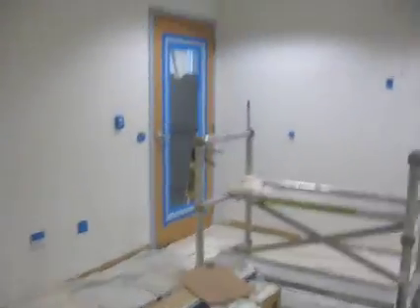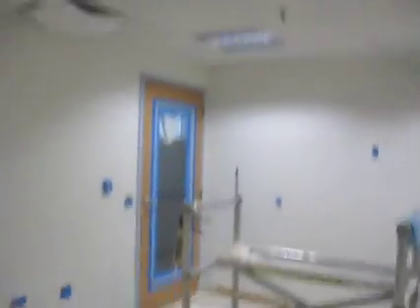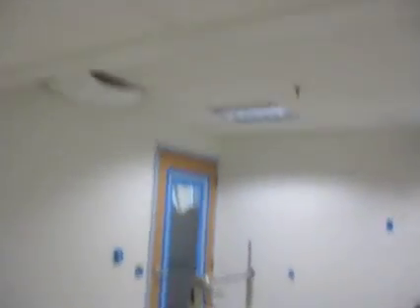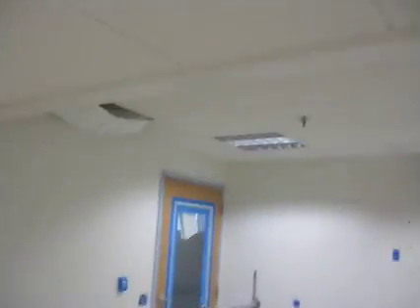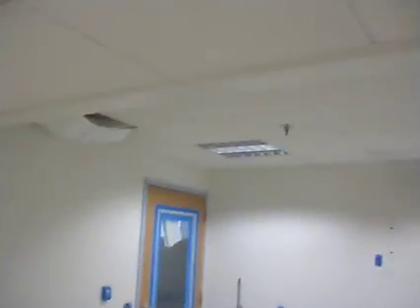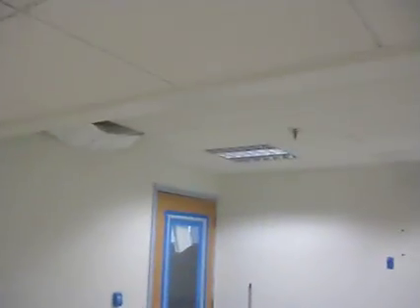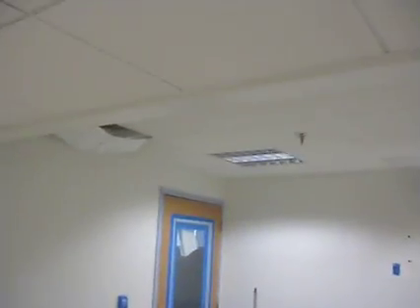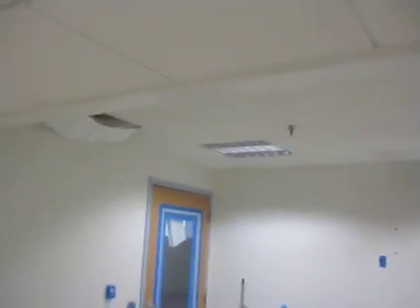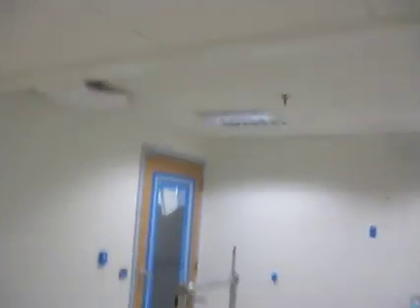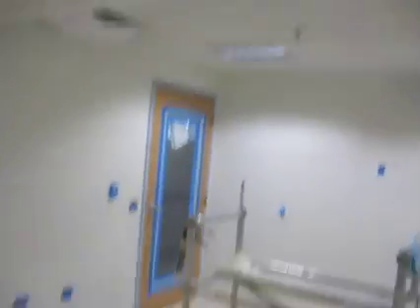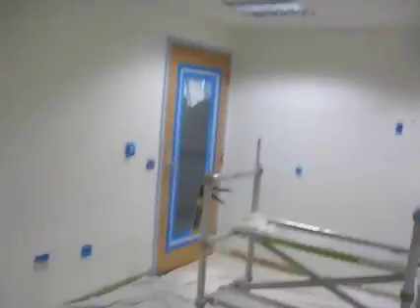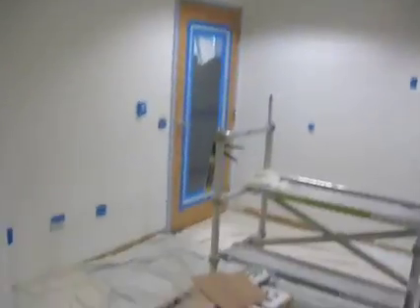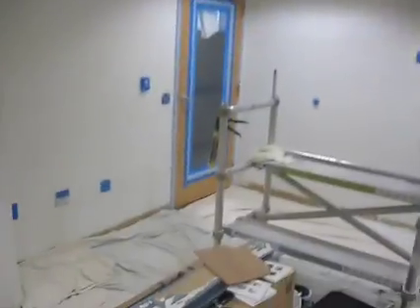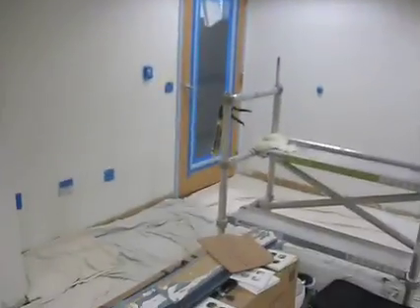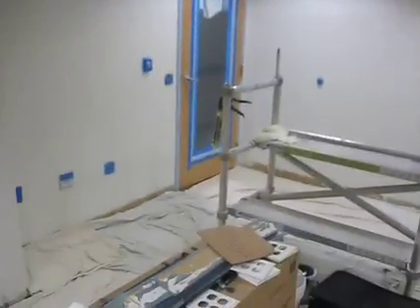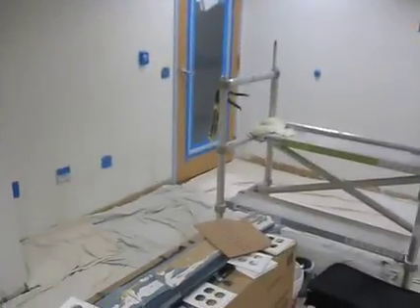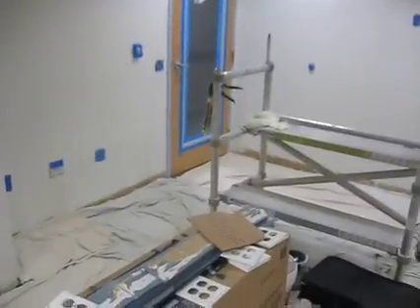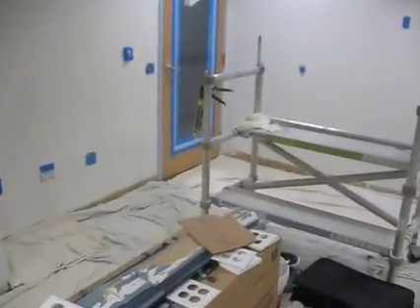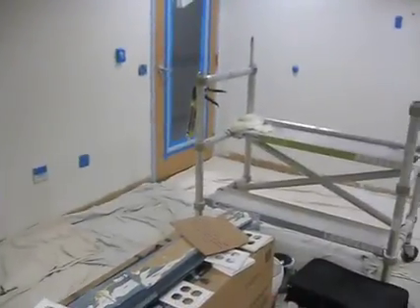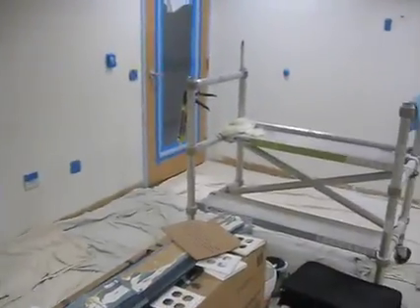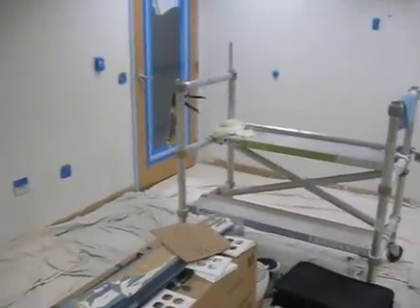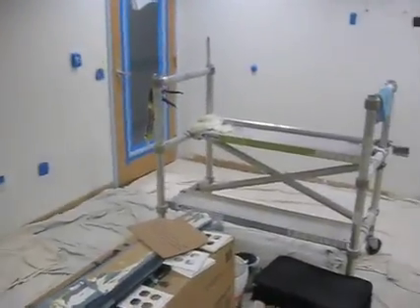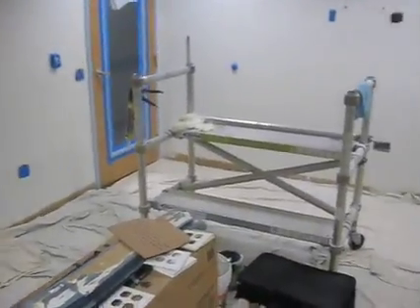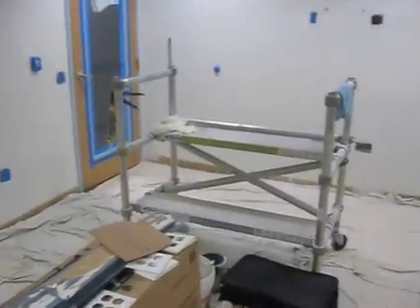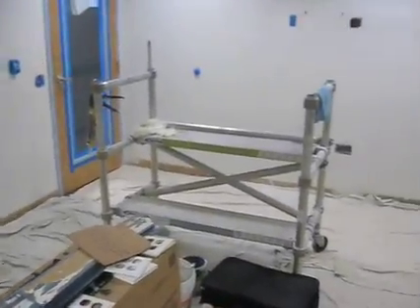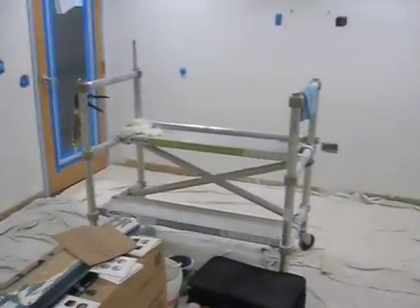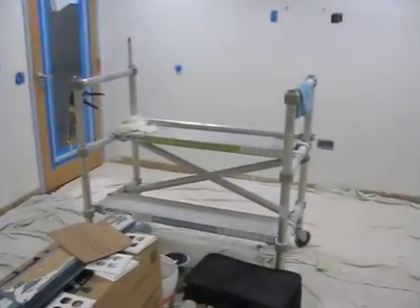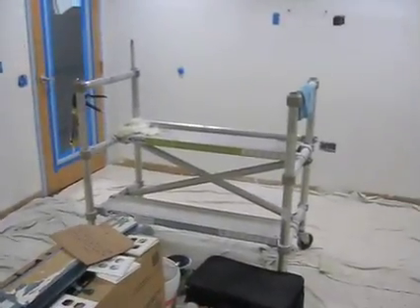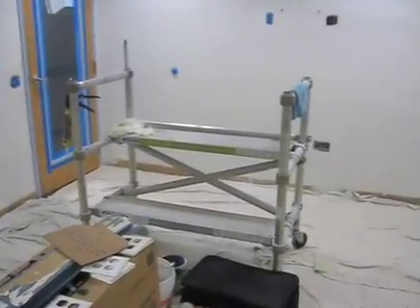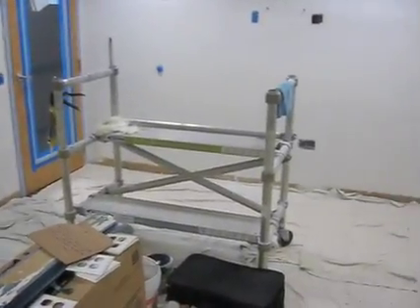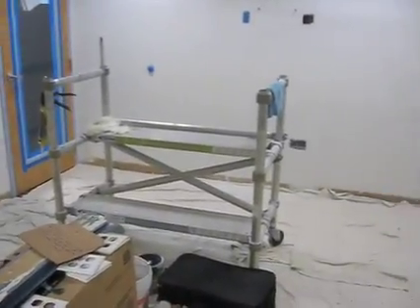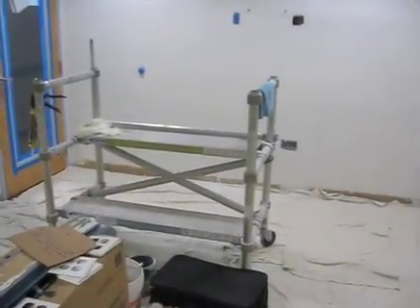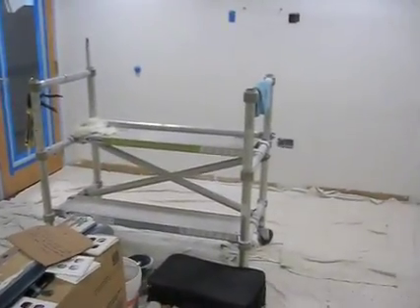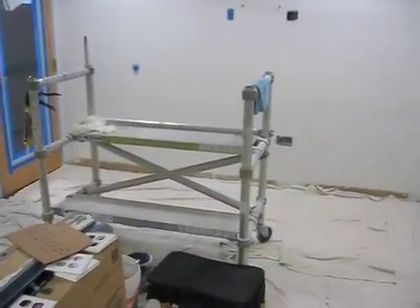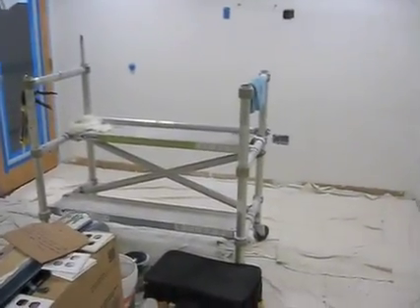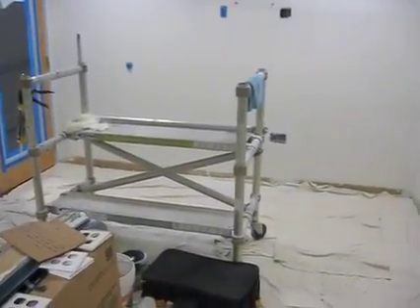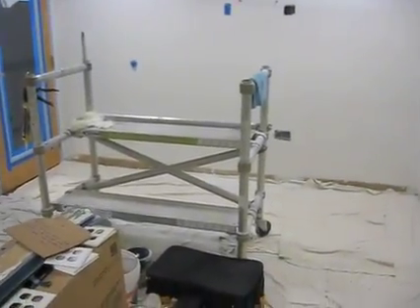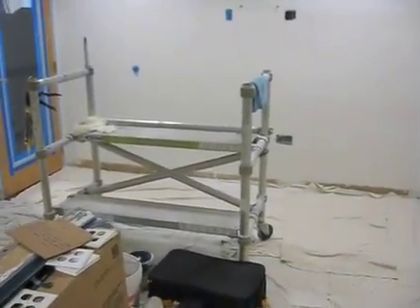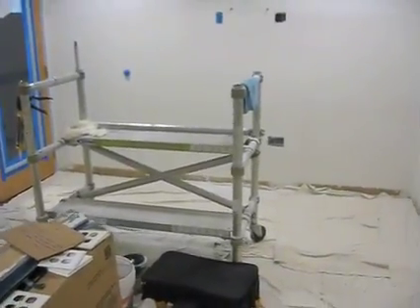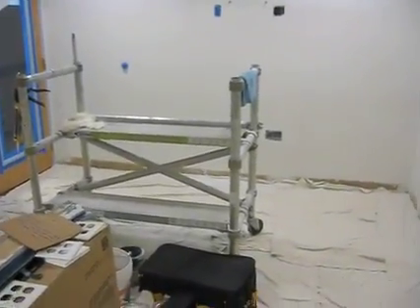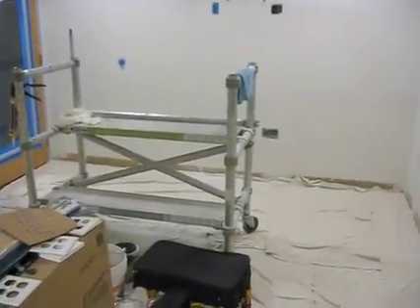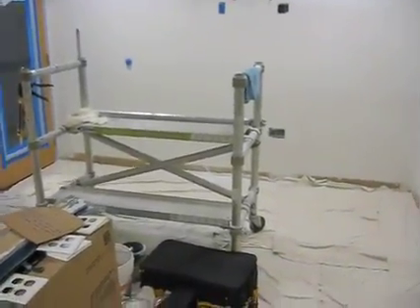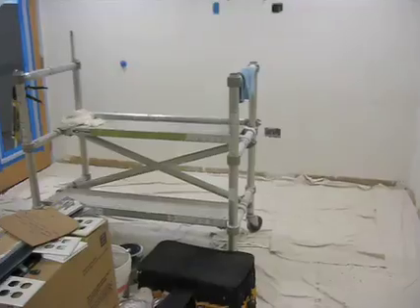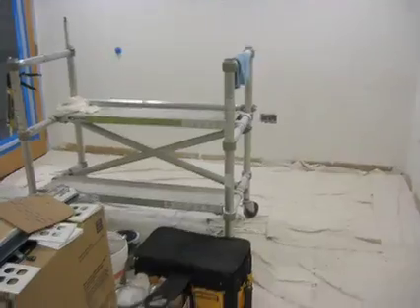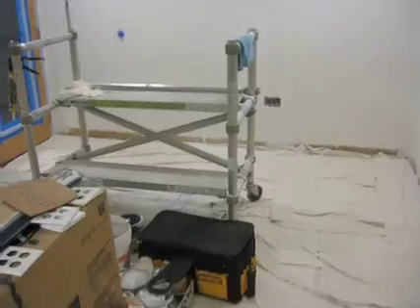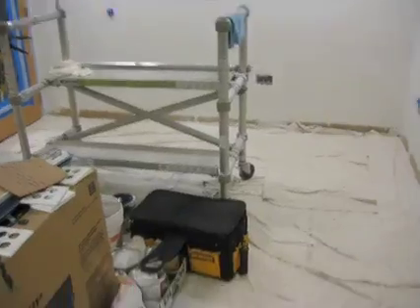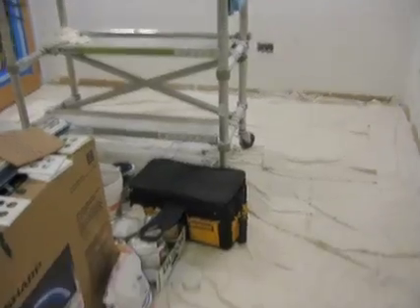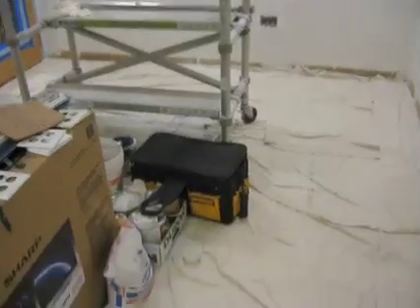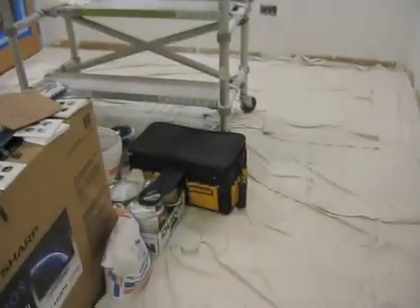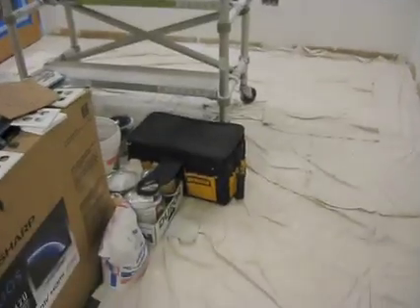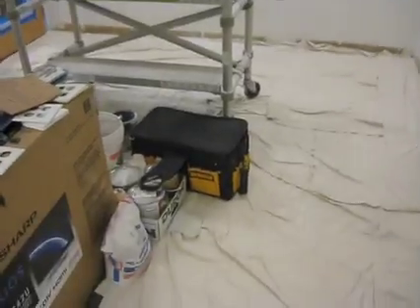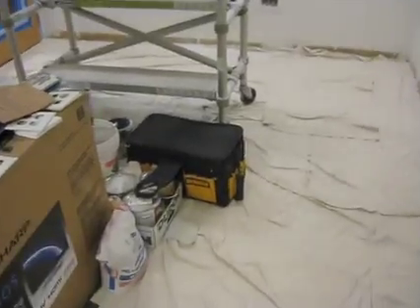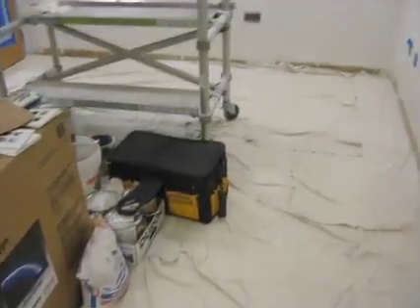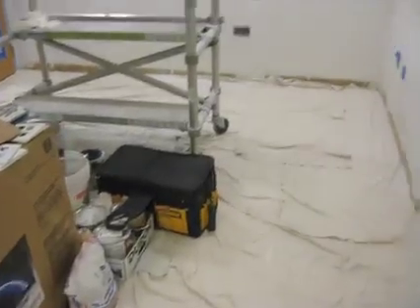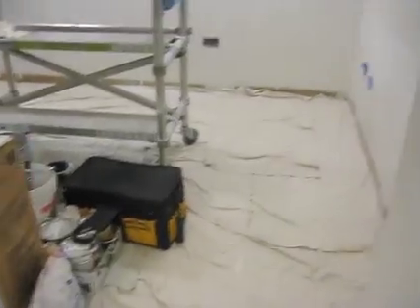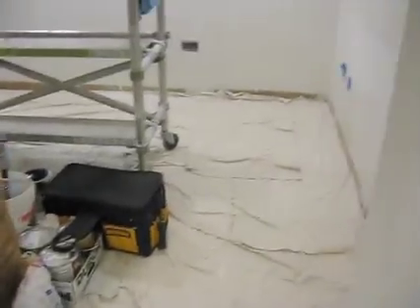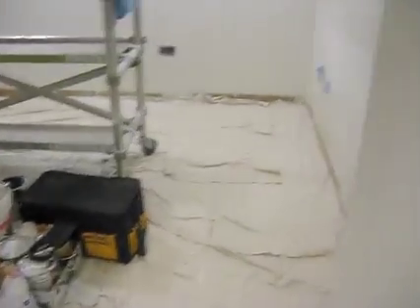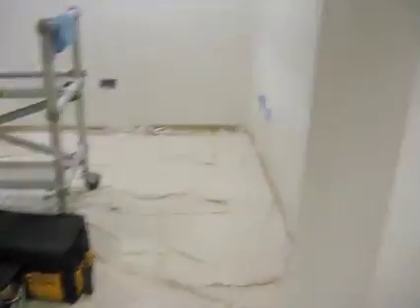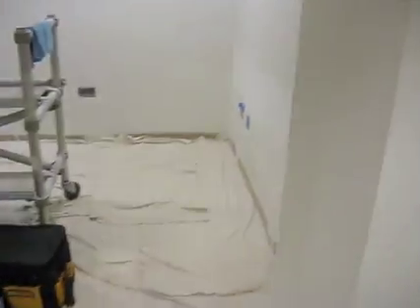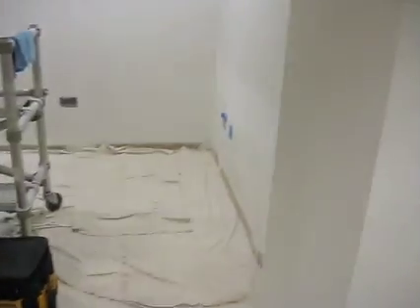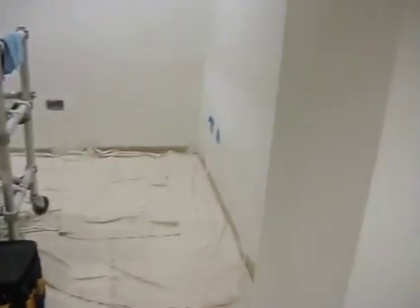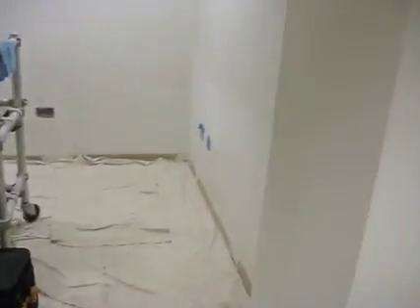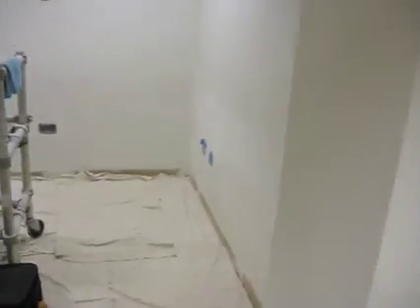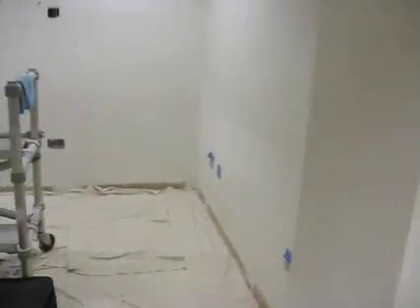It's definitely coming along. The furniture's been ordered as well, so Cafe ETS is on its way.